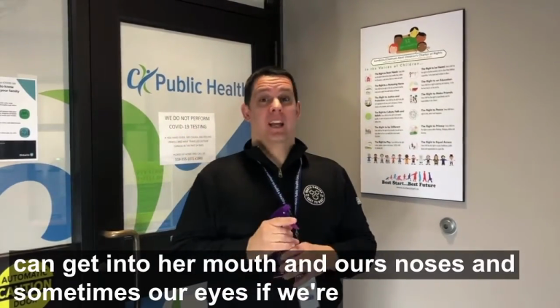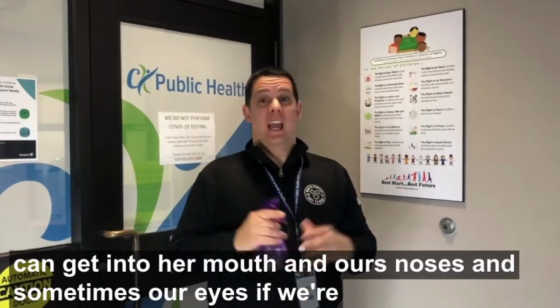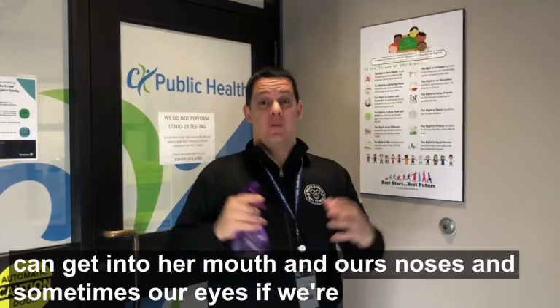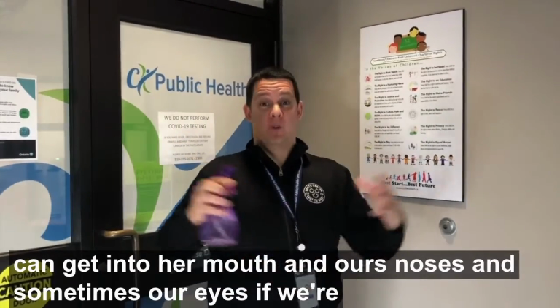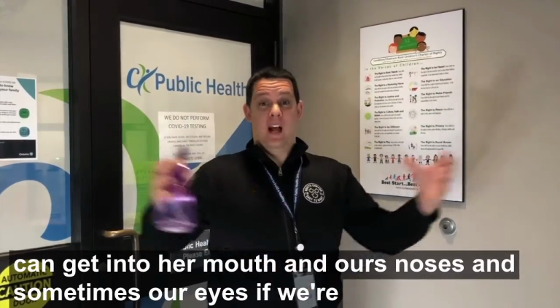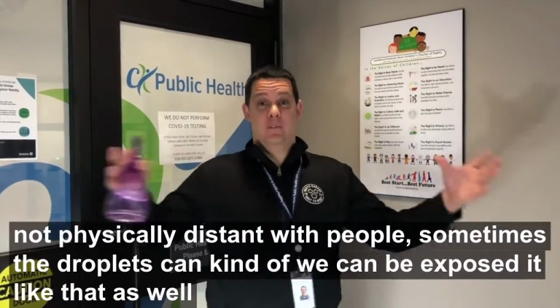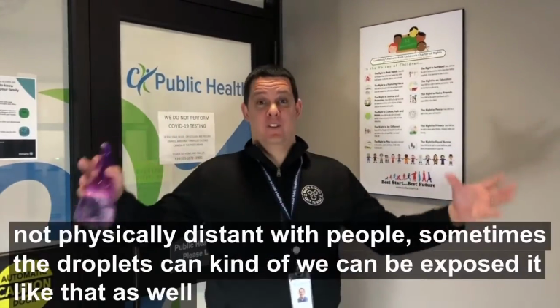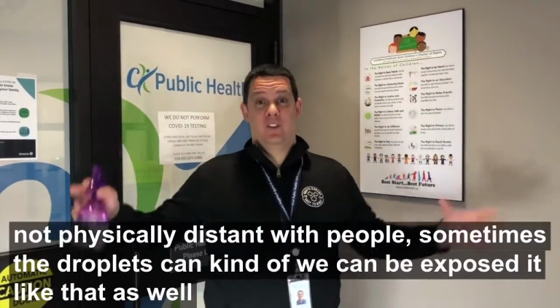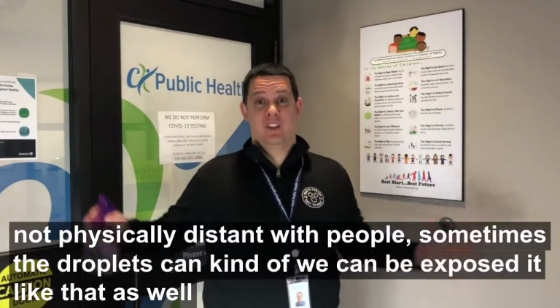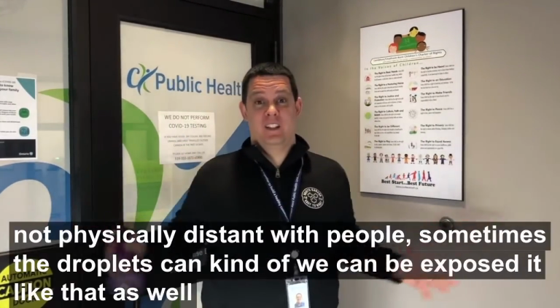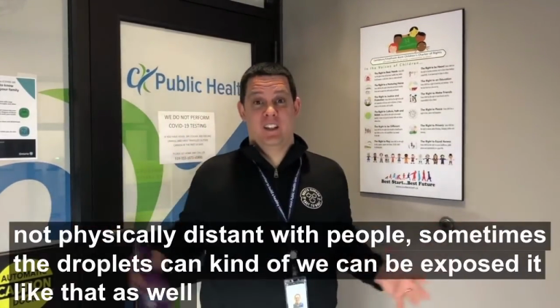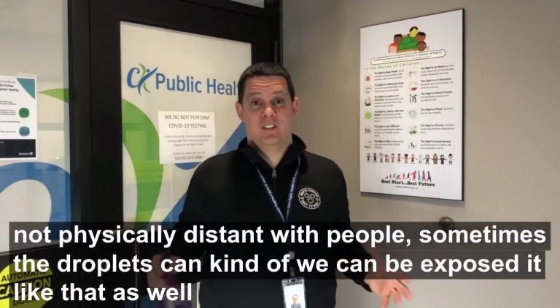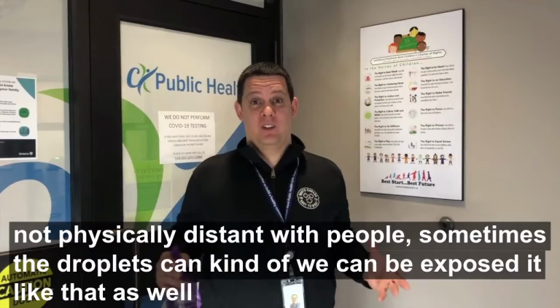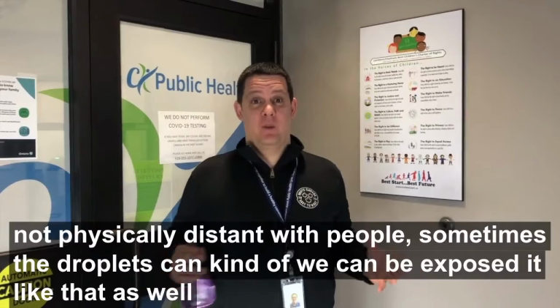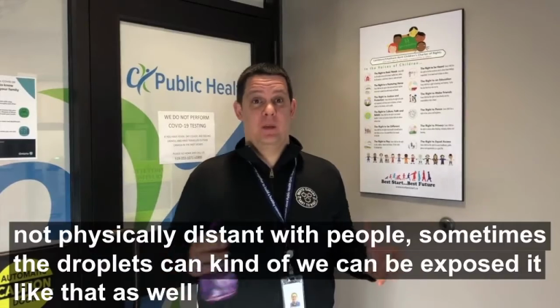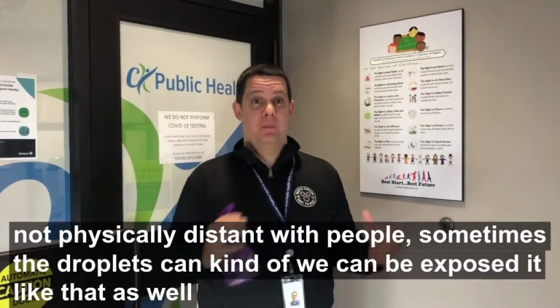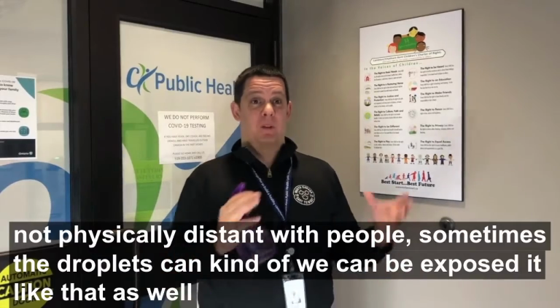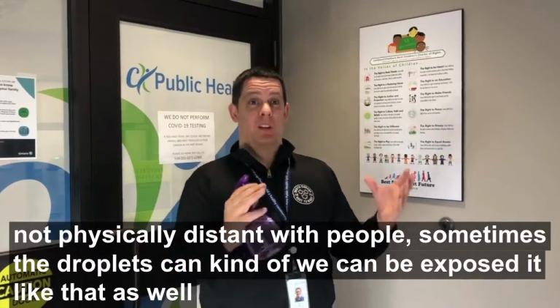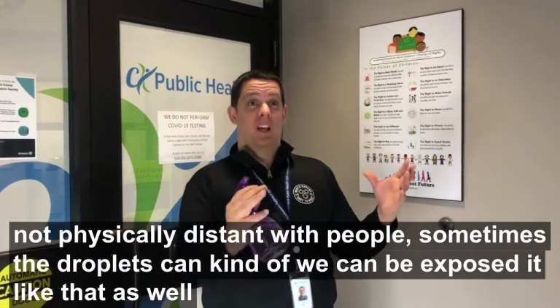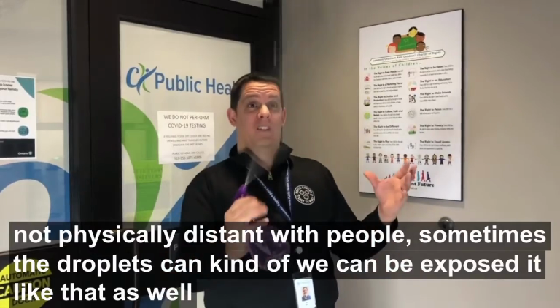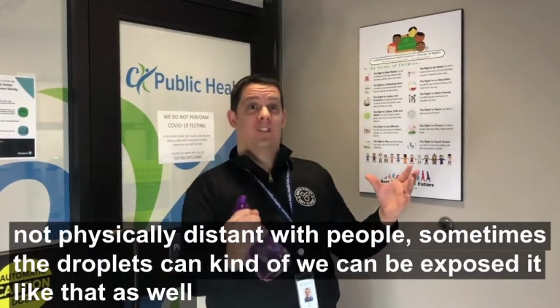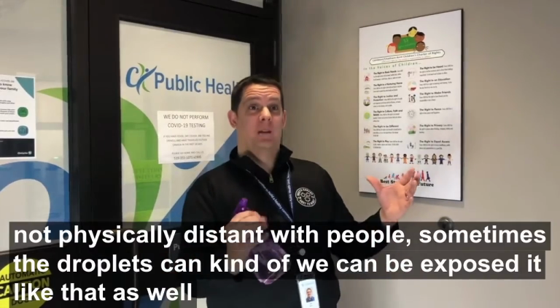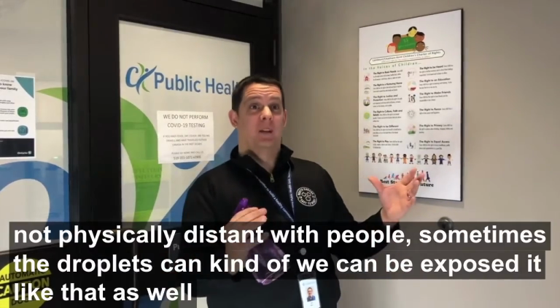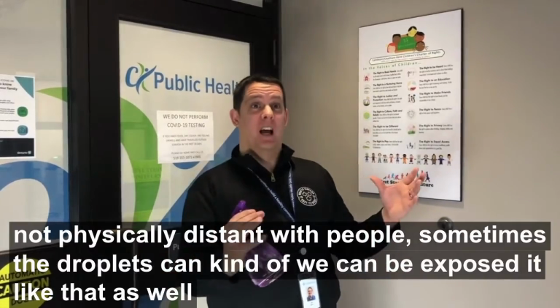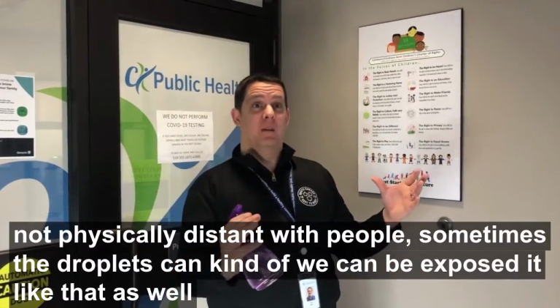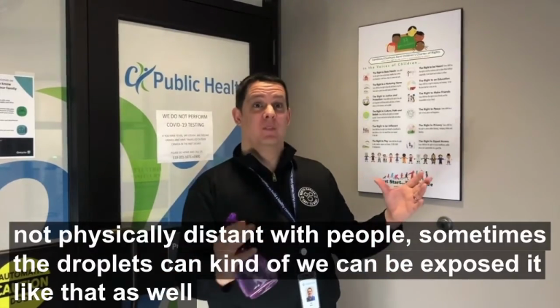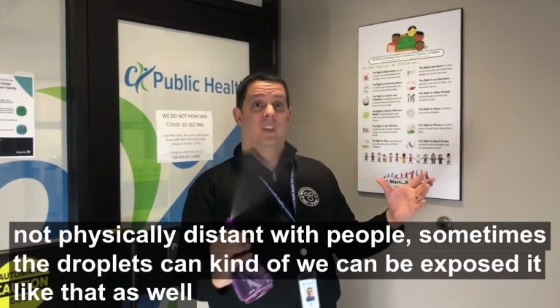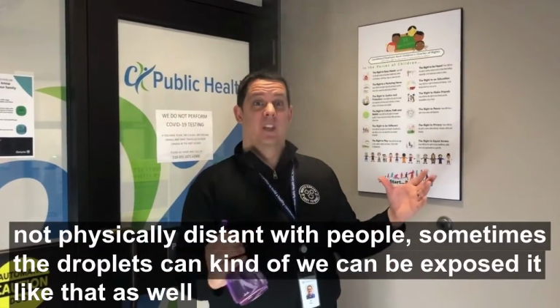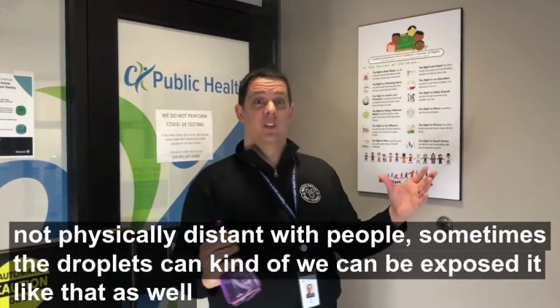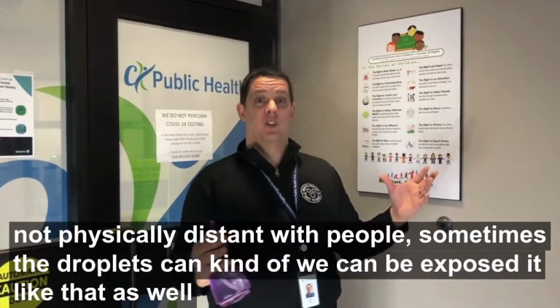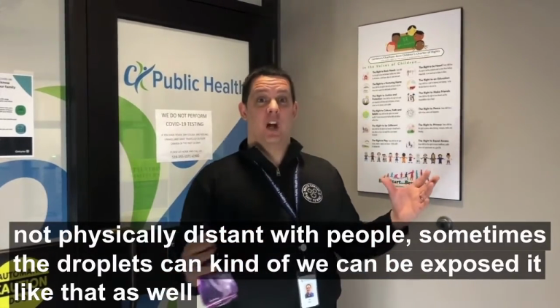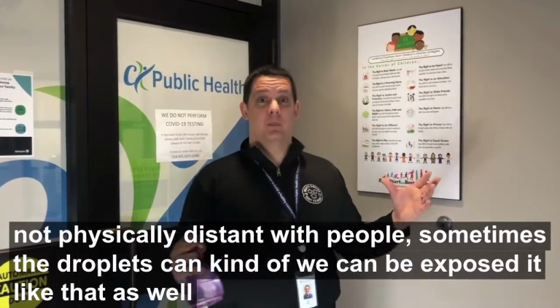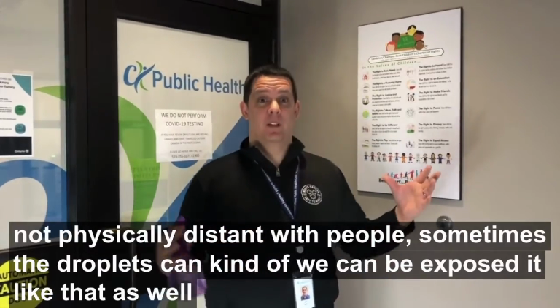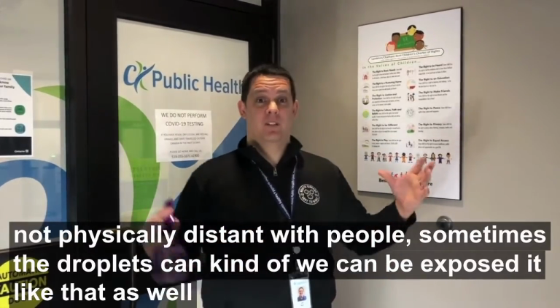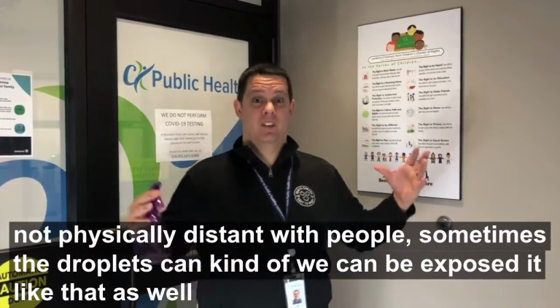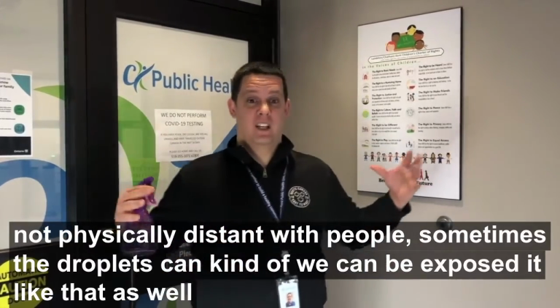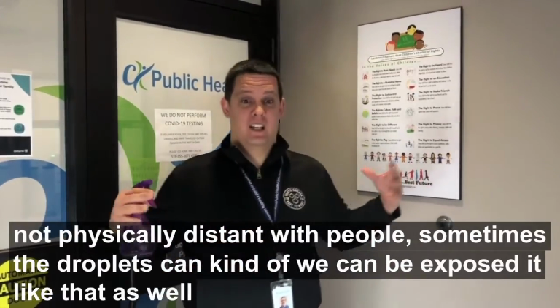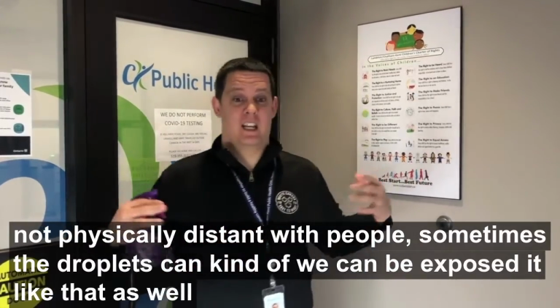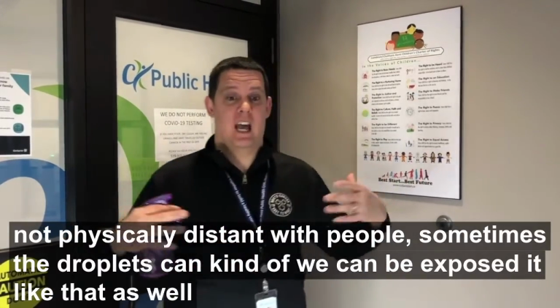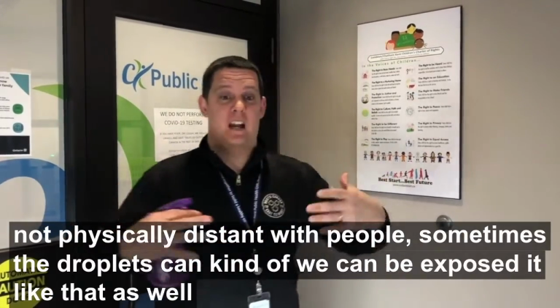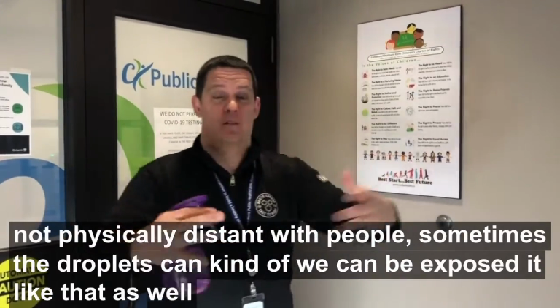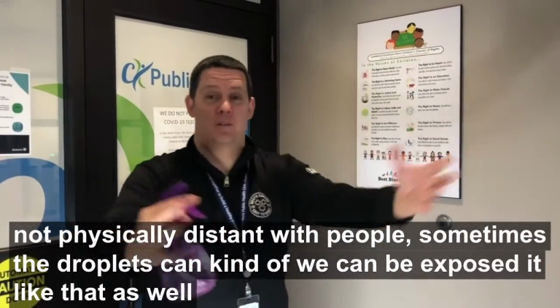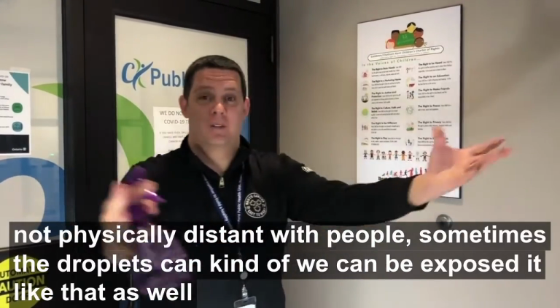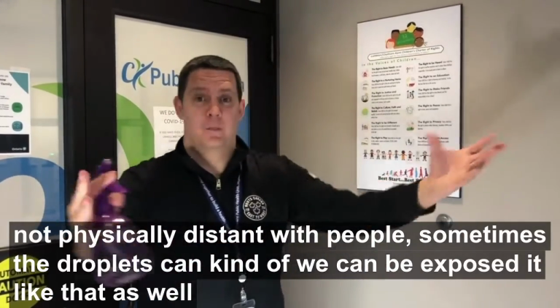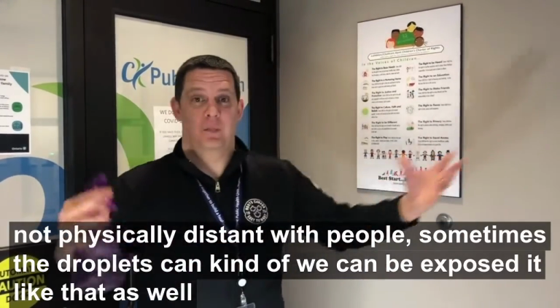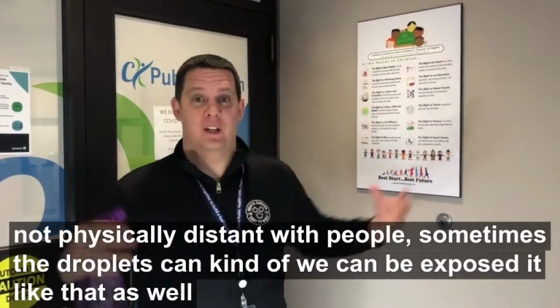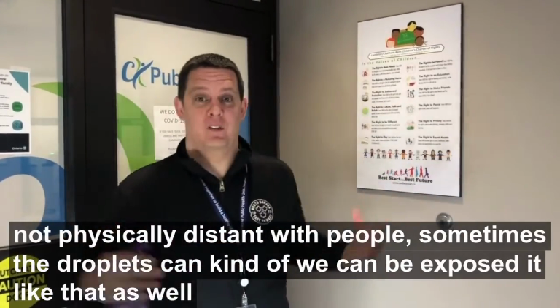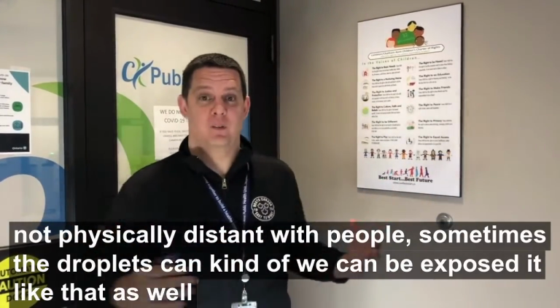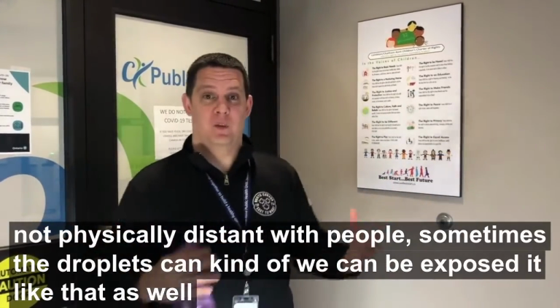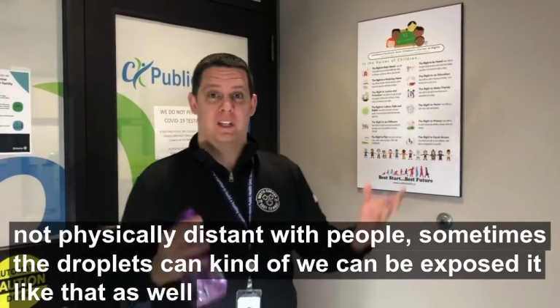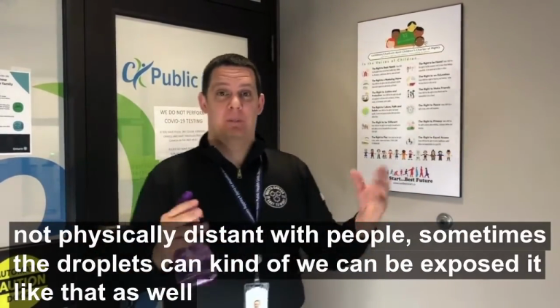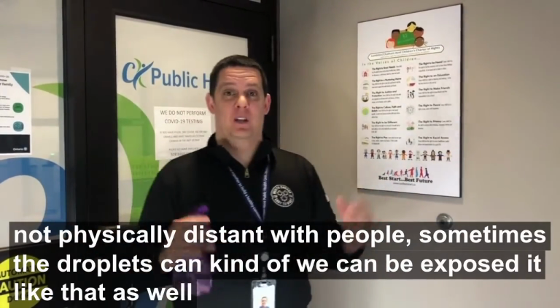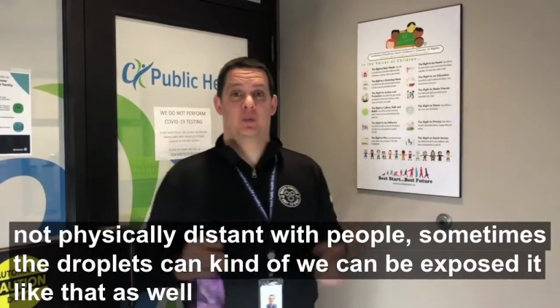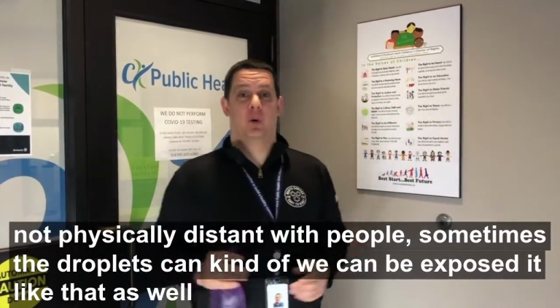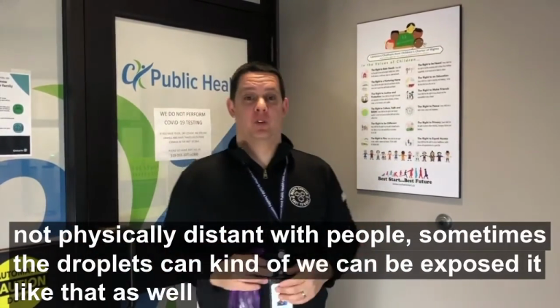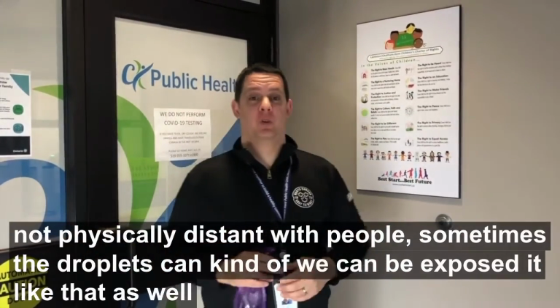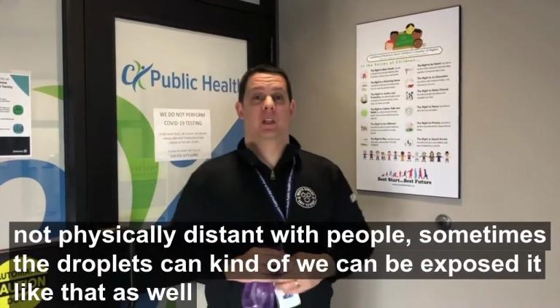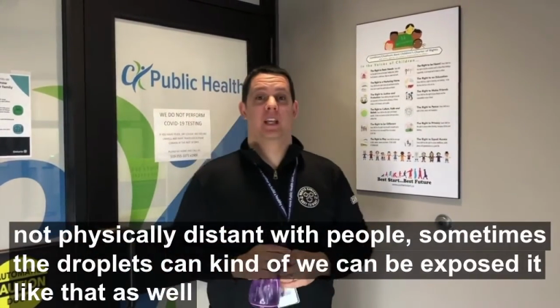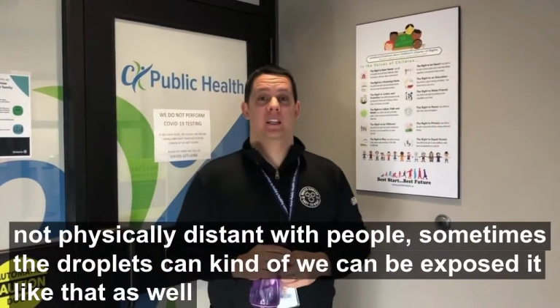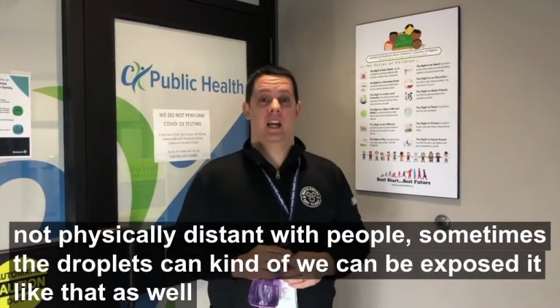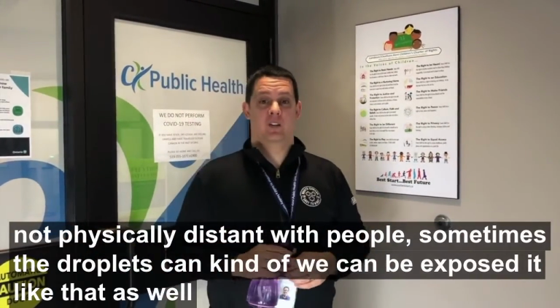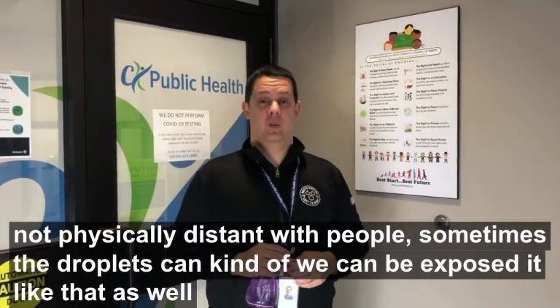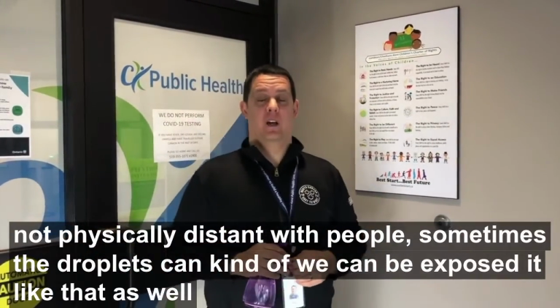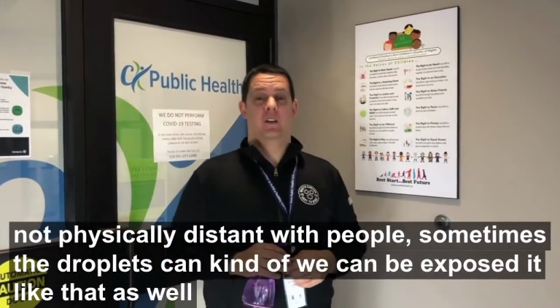If we're not physically distanced with people, sometimes we can be exposed to the droplets that way as well.